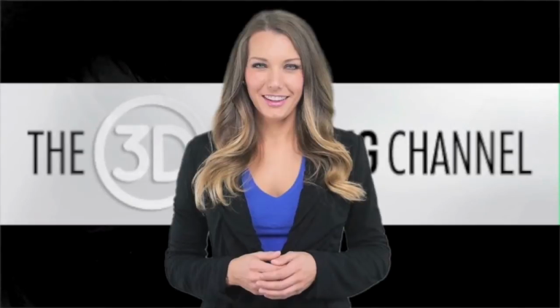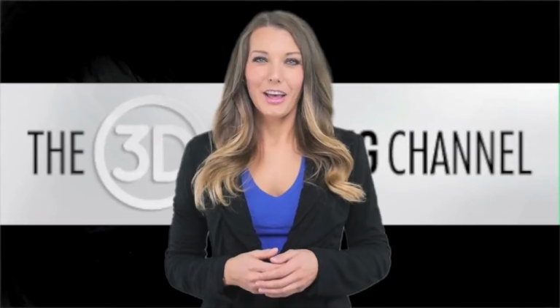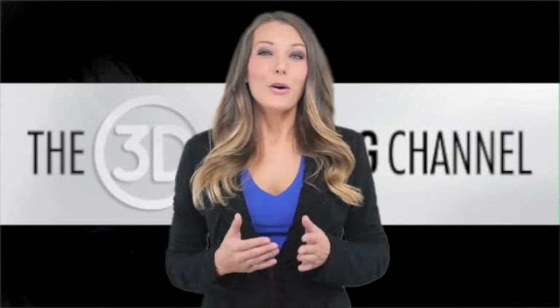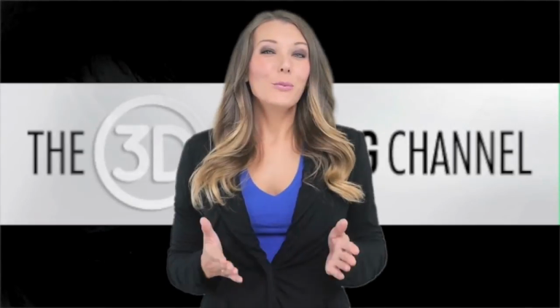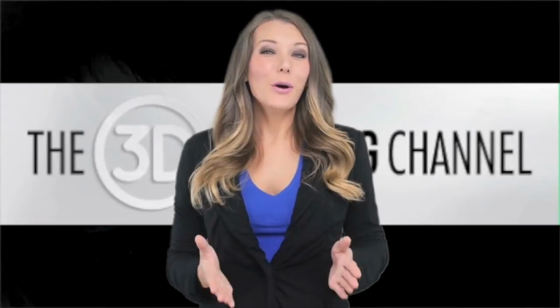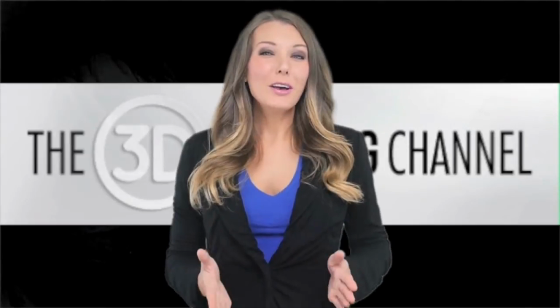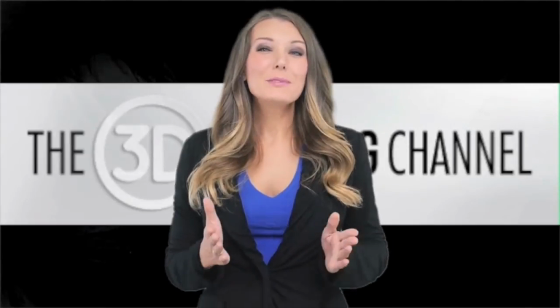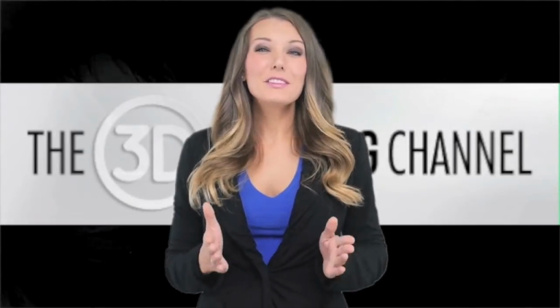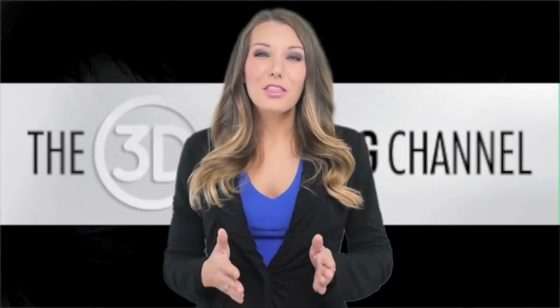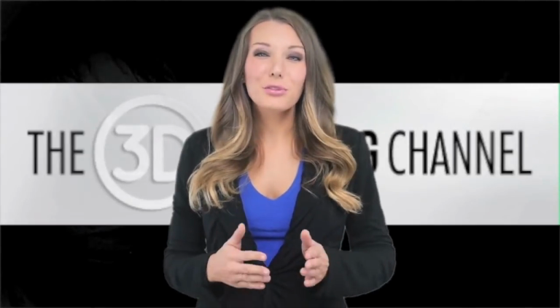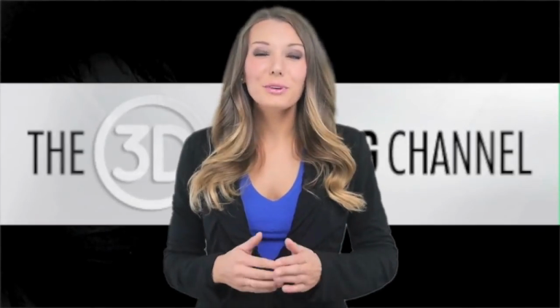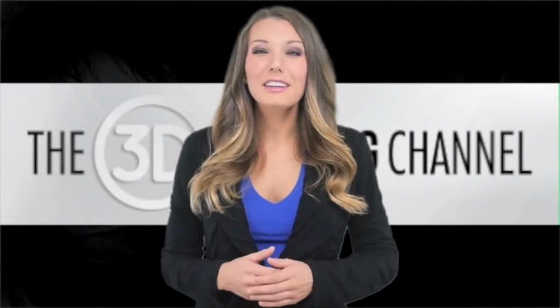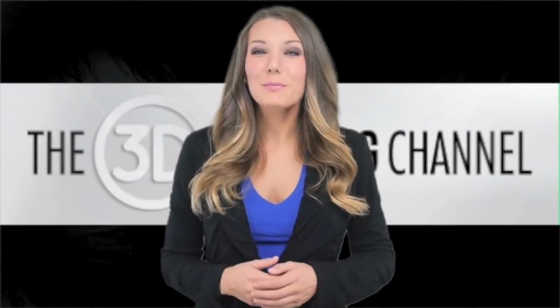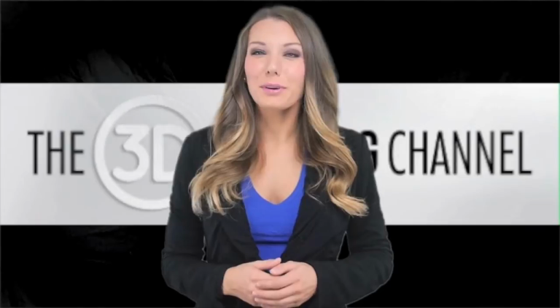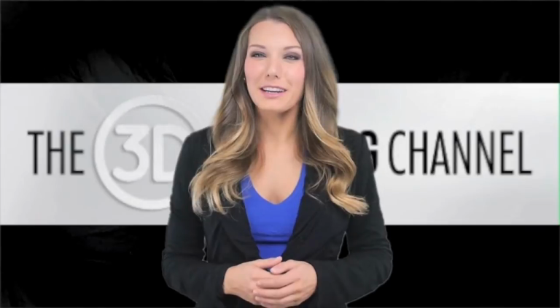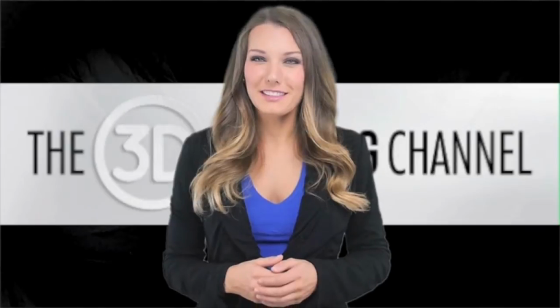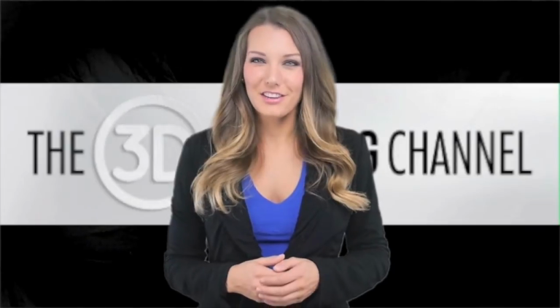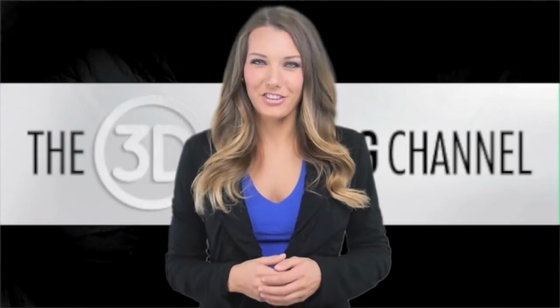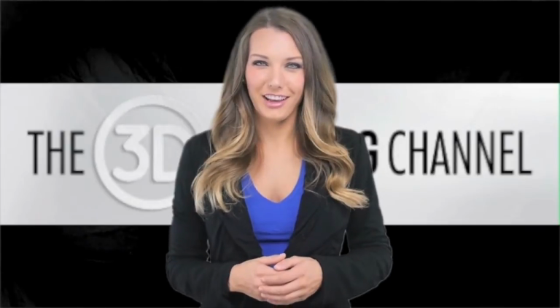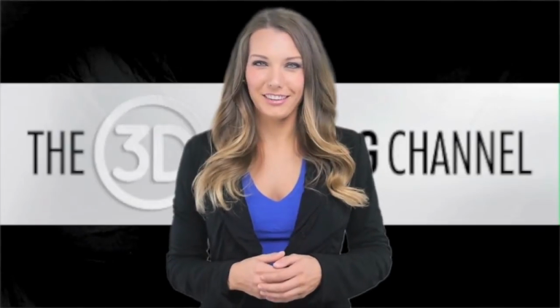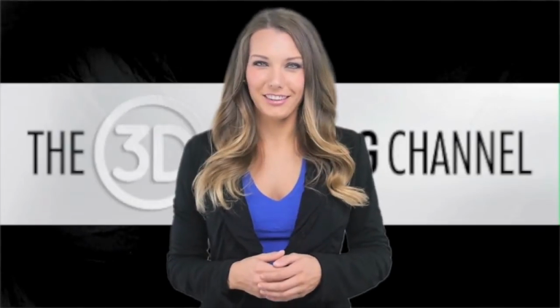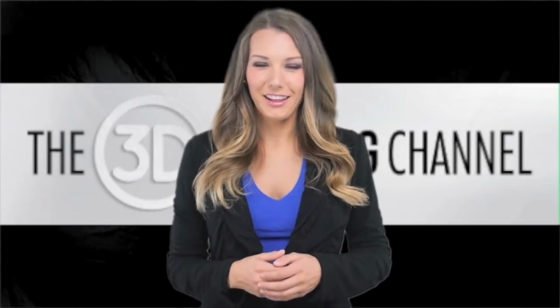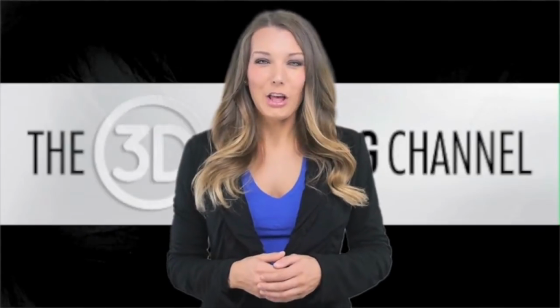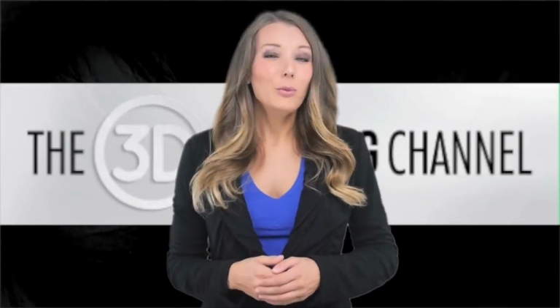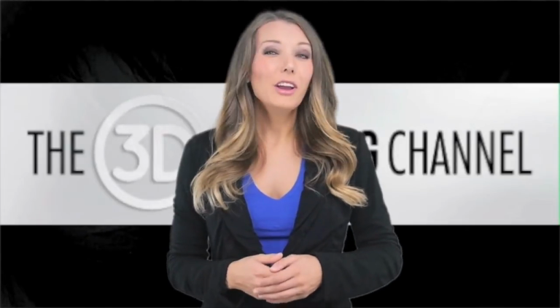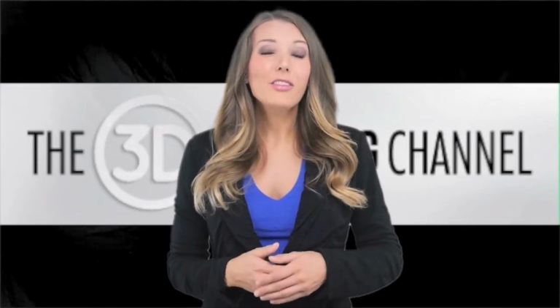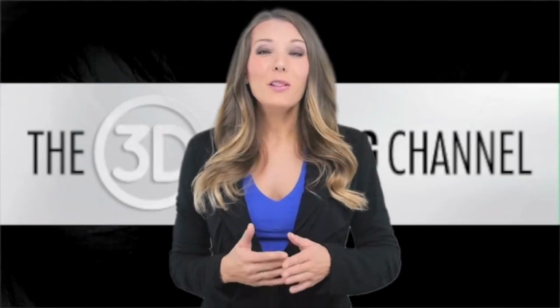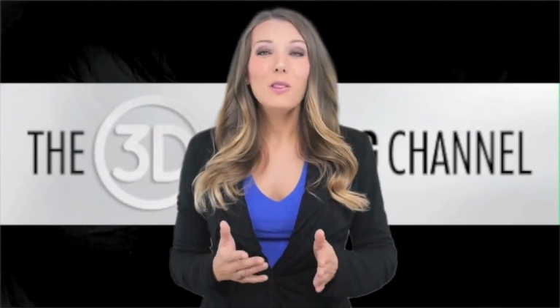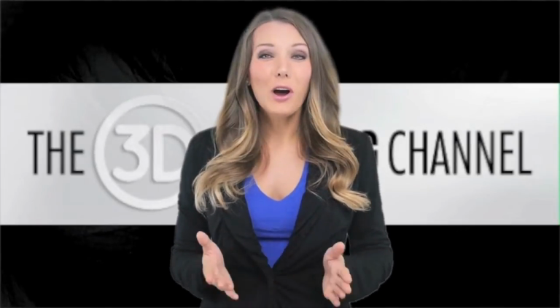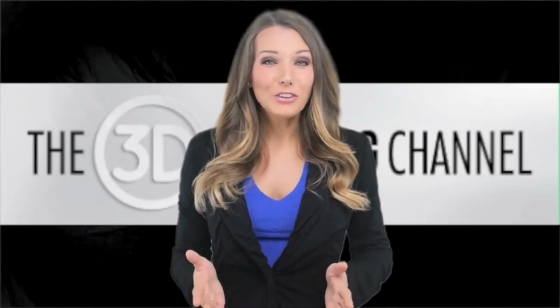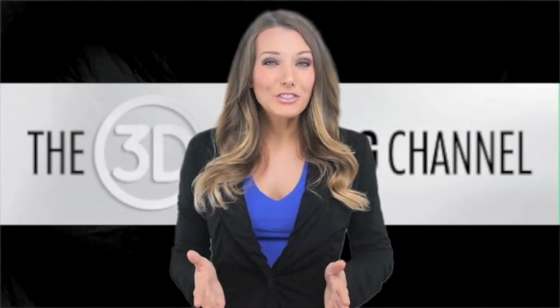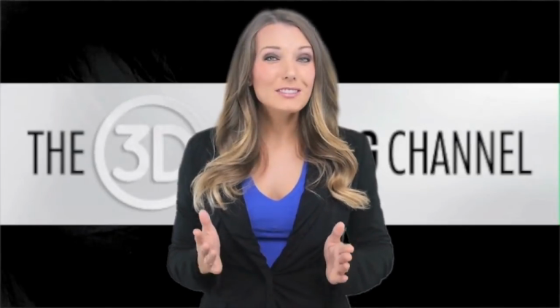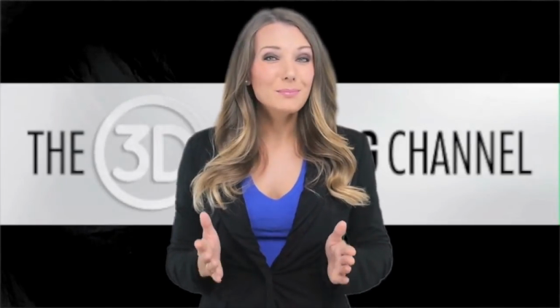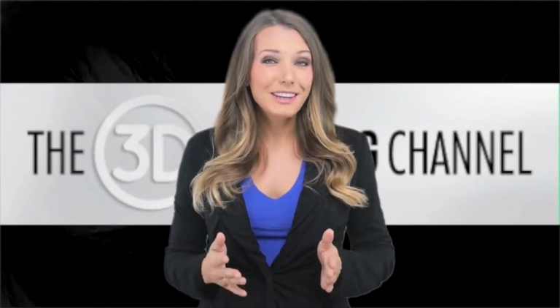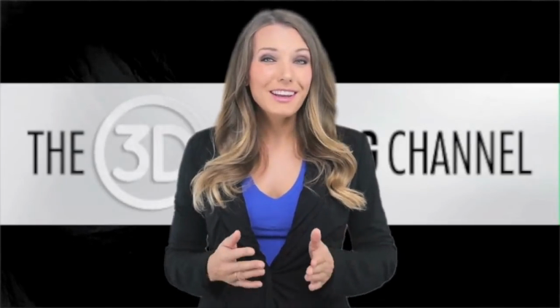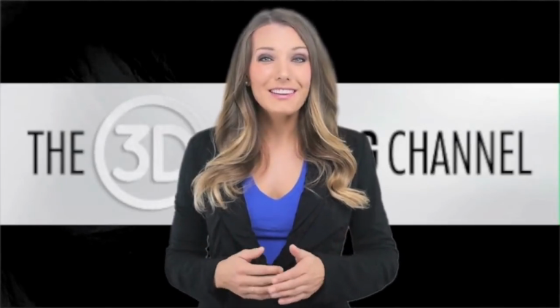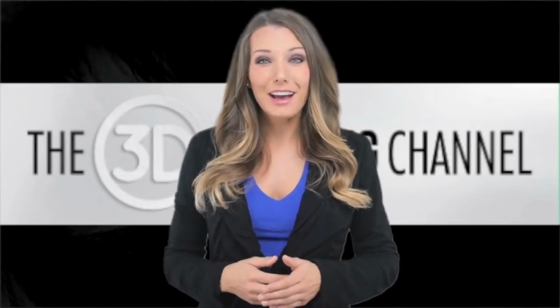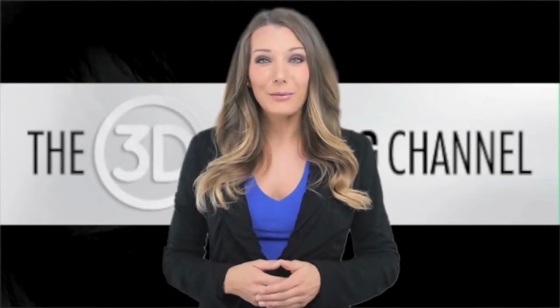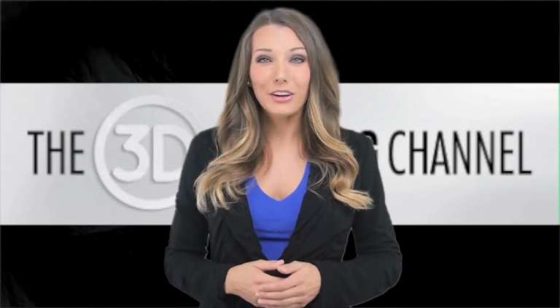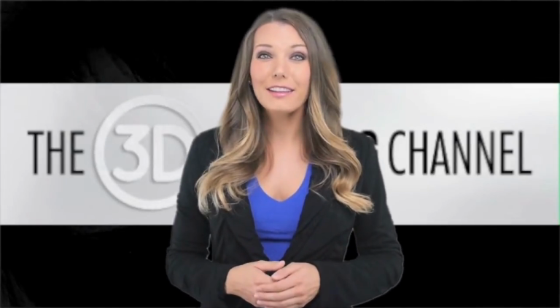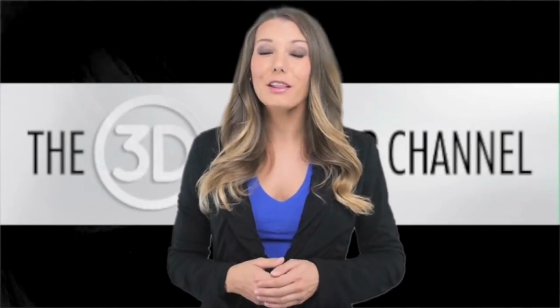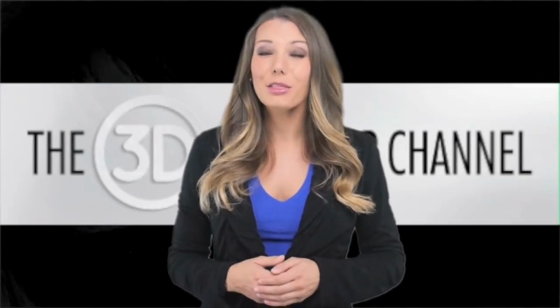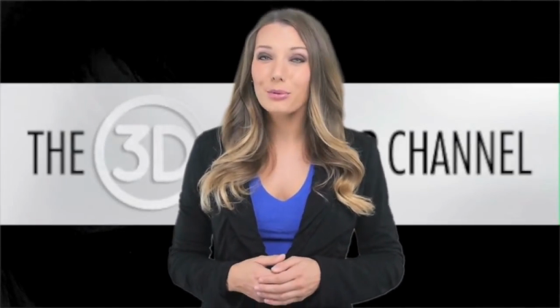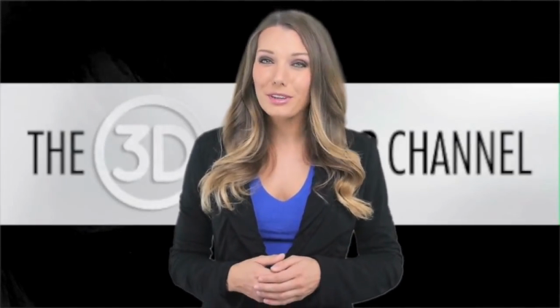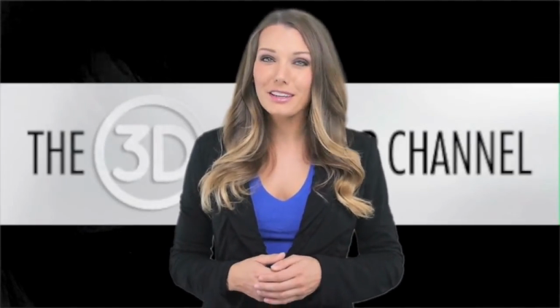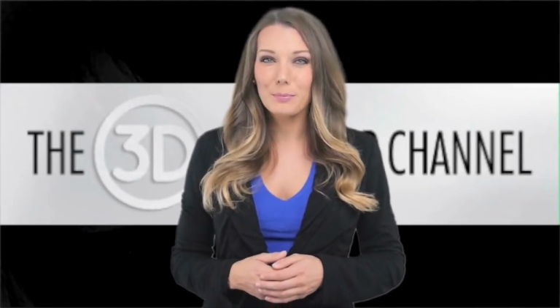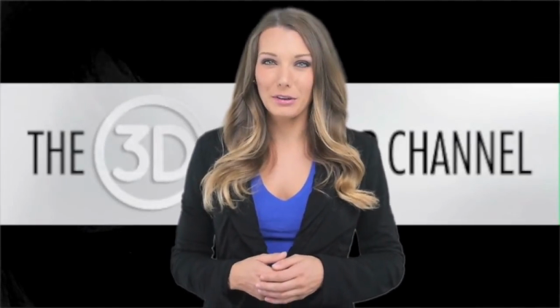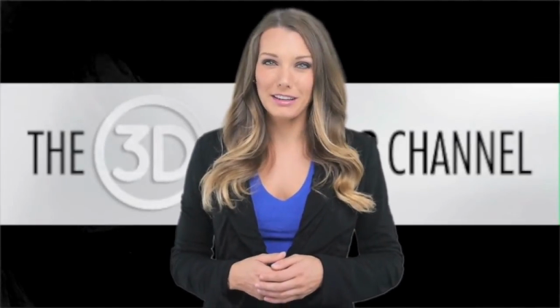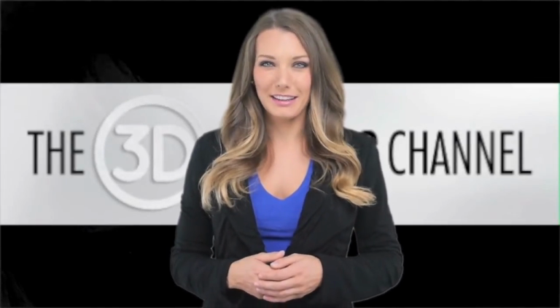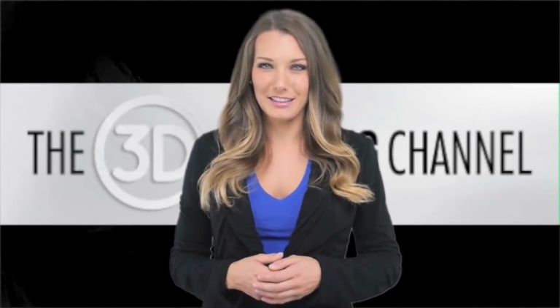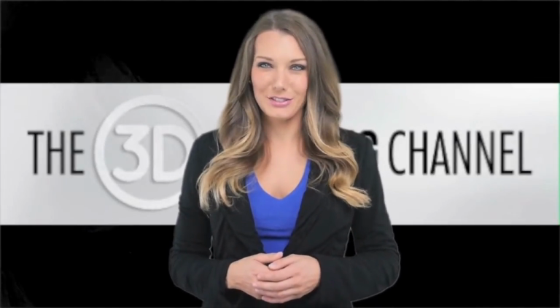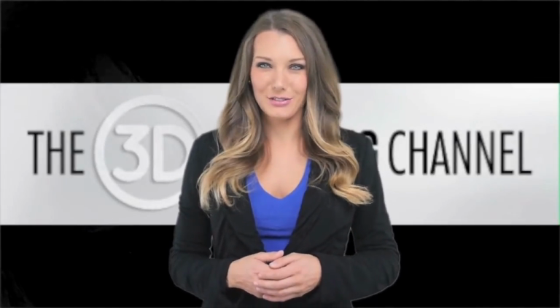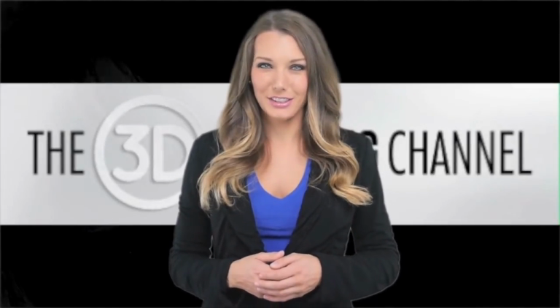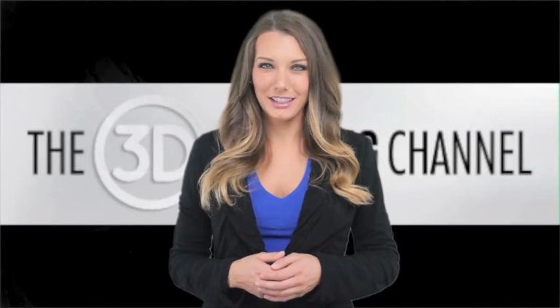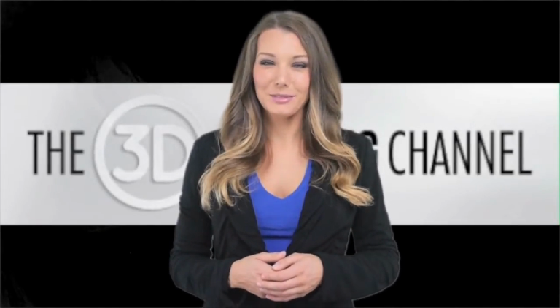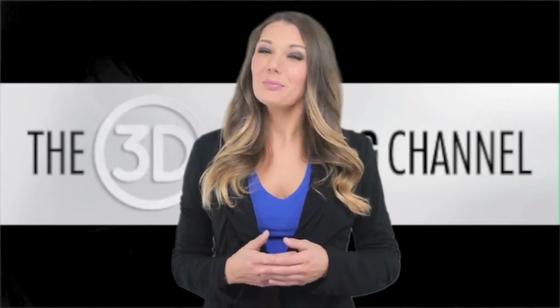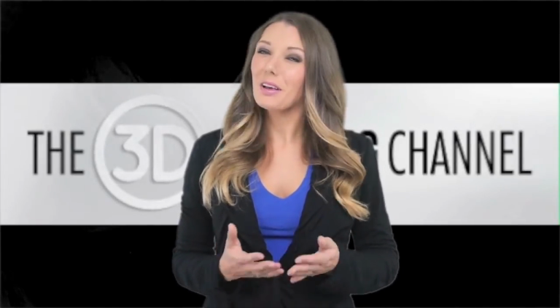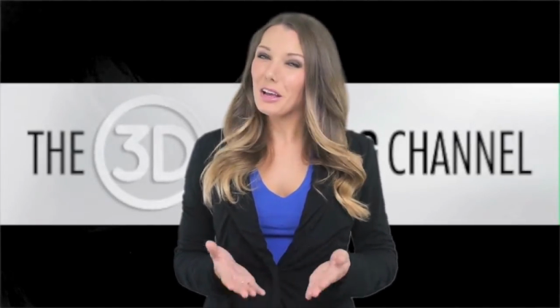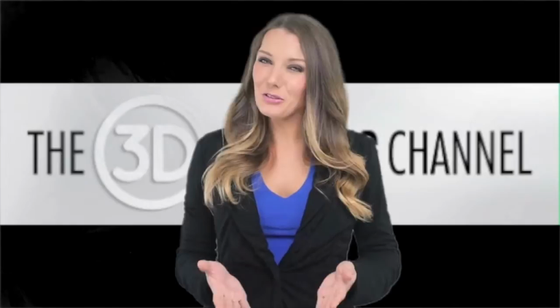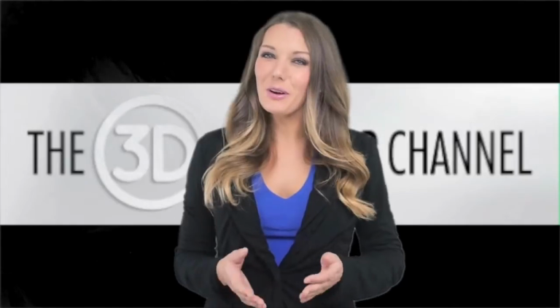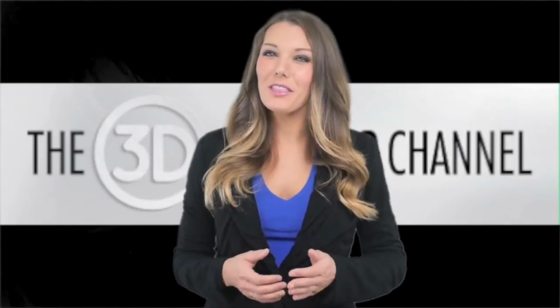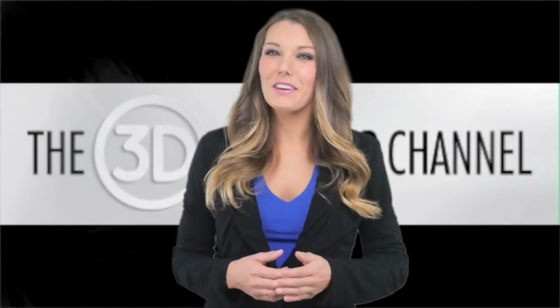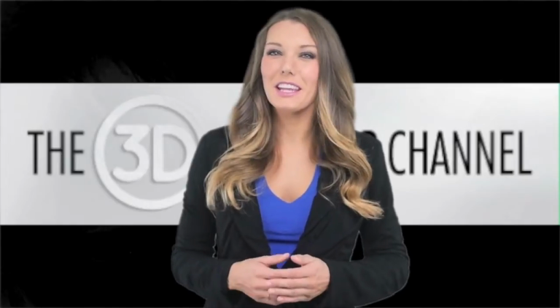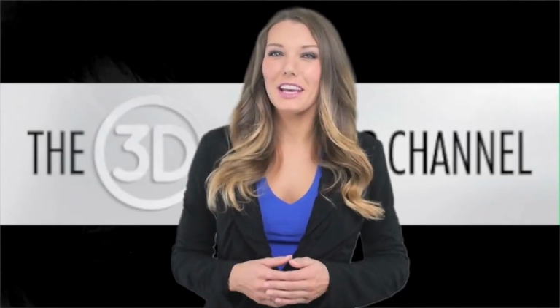Welcome to the 3D printing channel. We are the largest media network in the 3D printing industry. Enjoy the video.